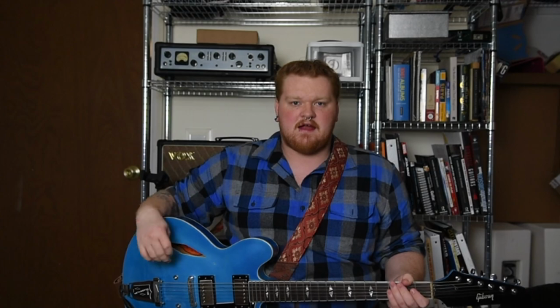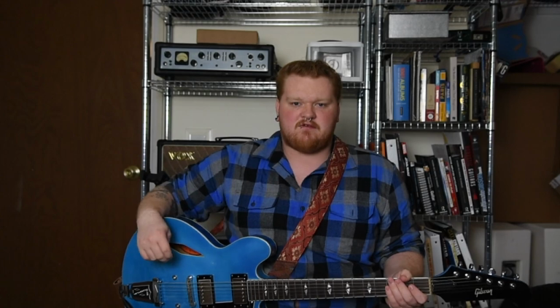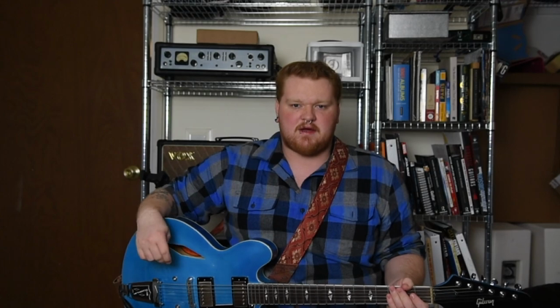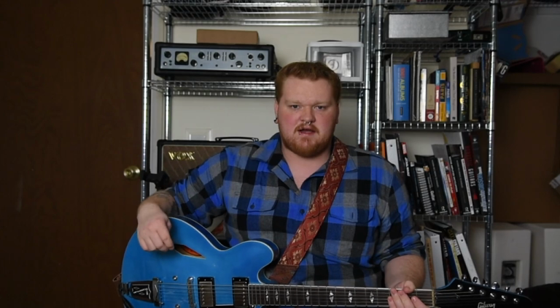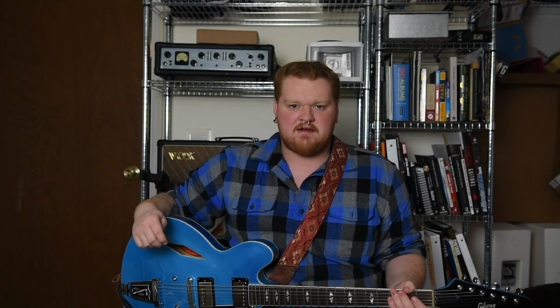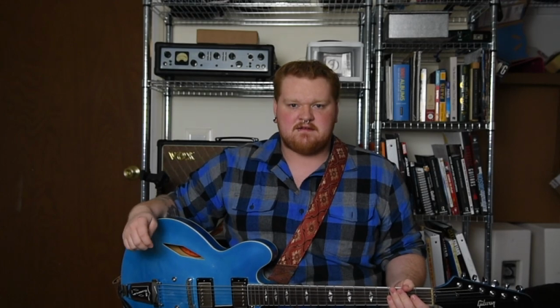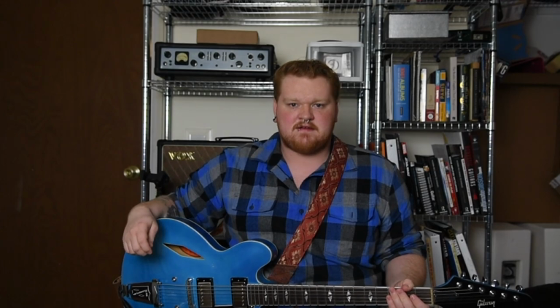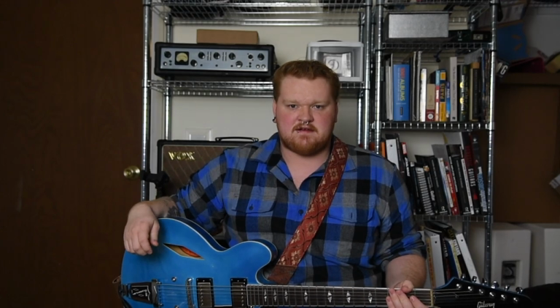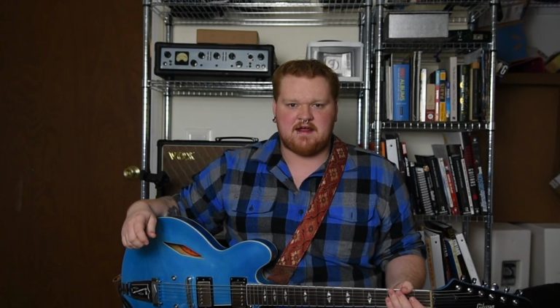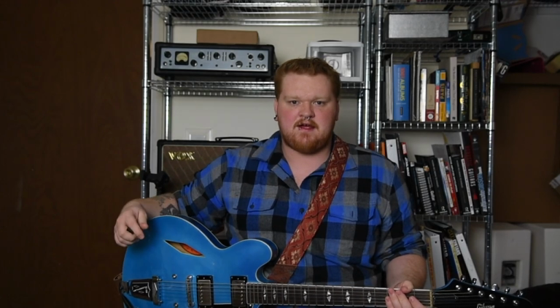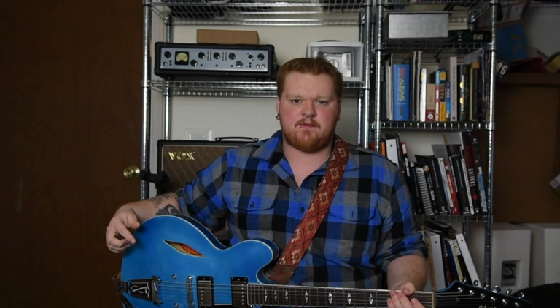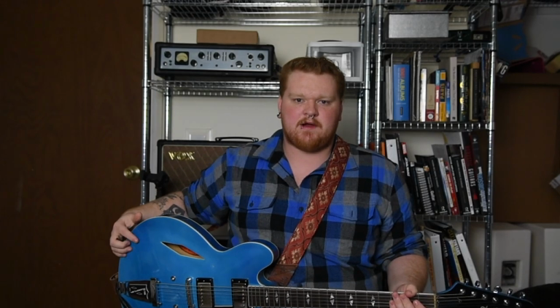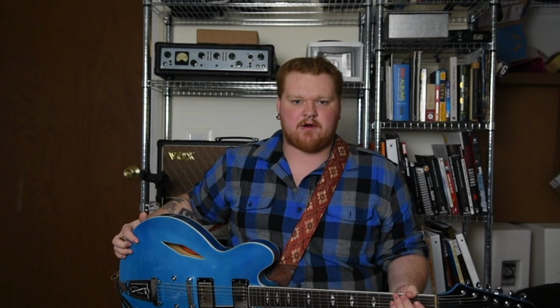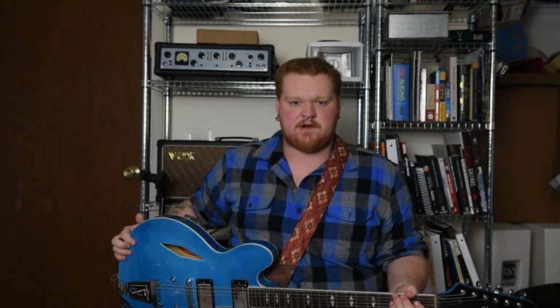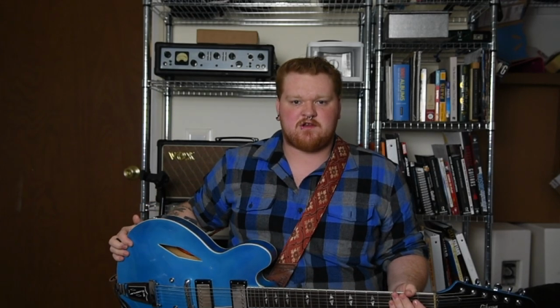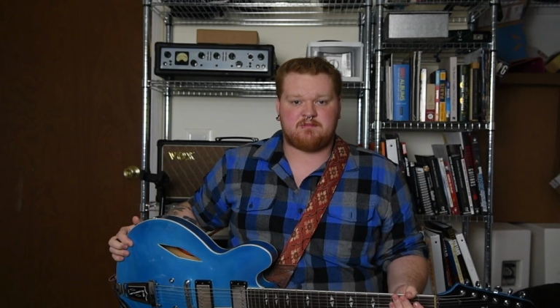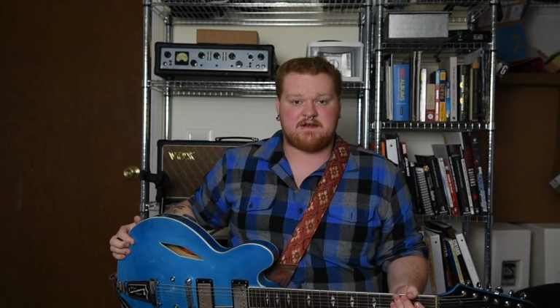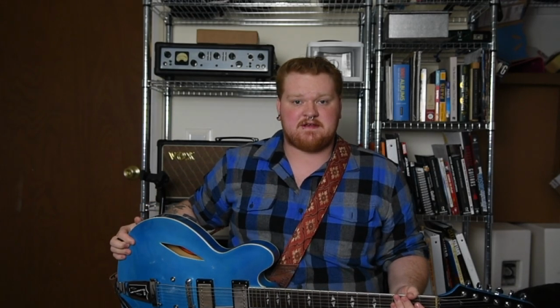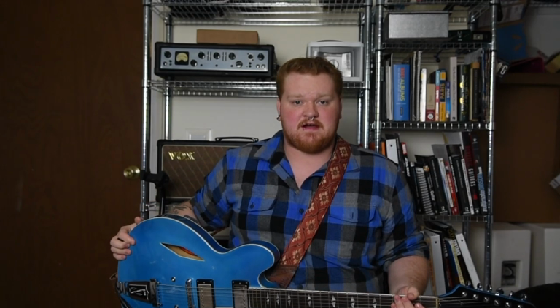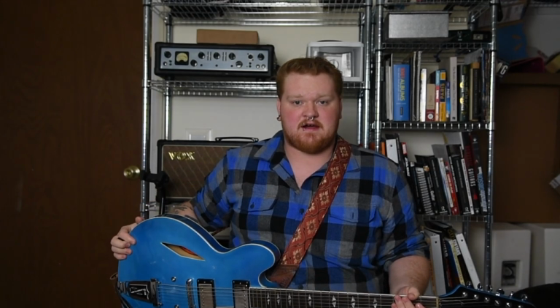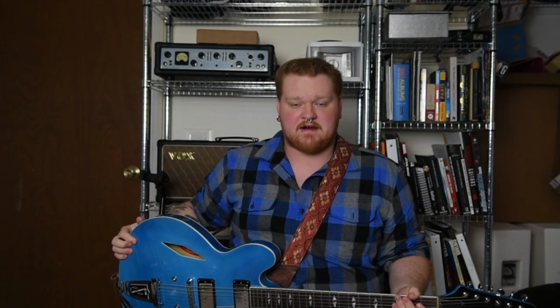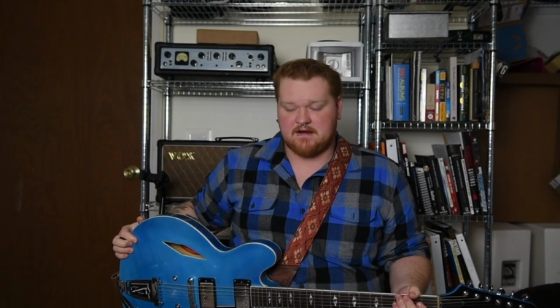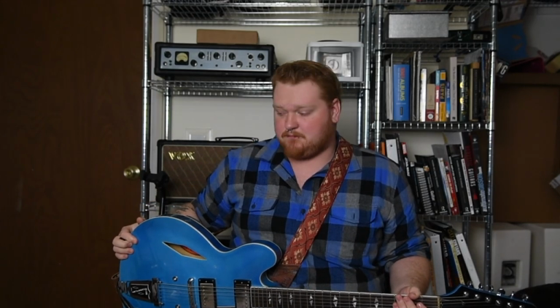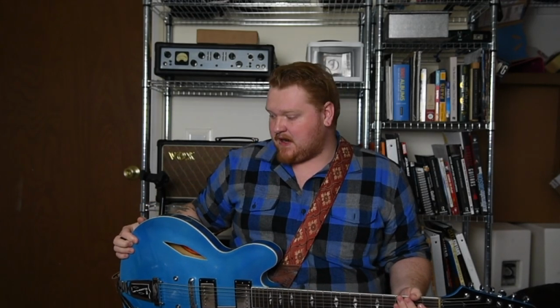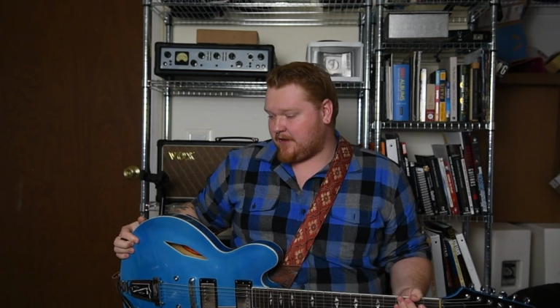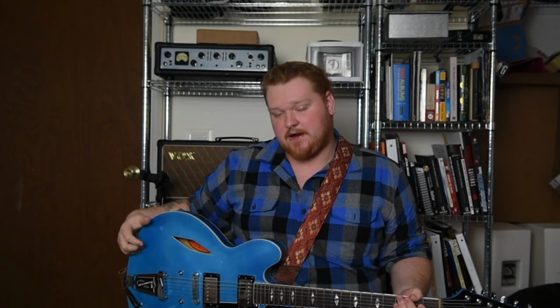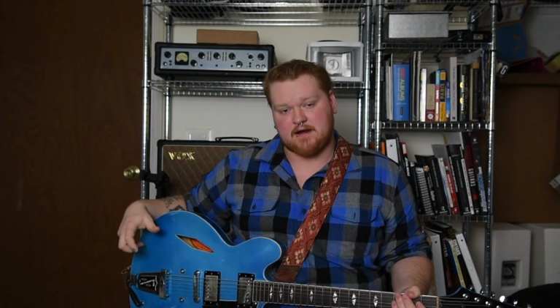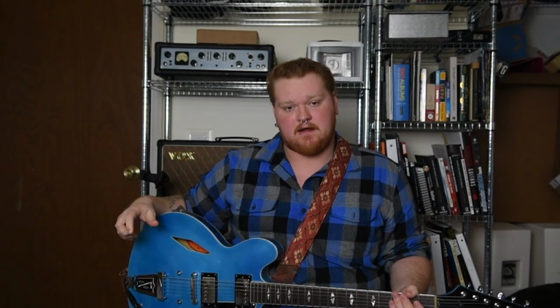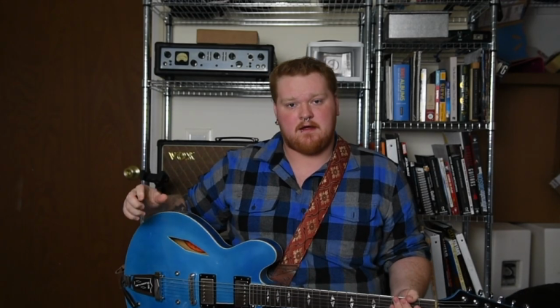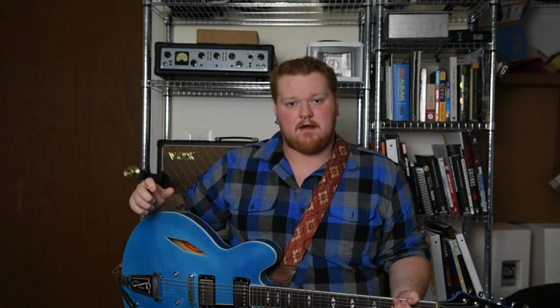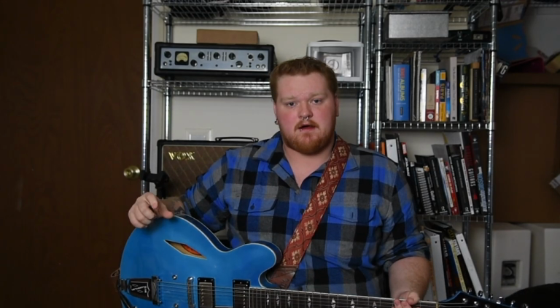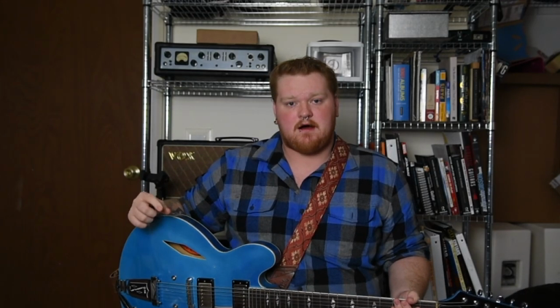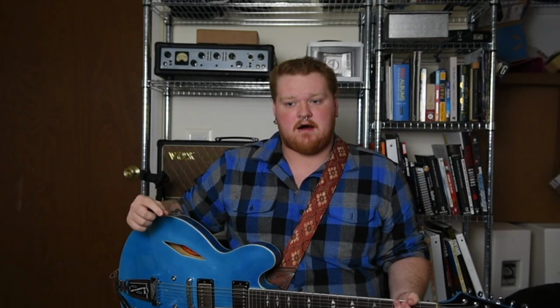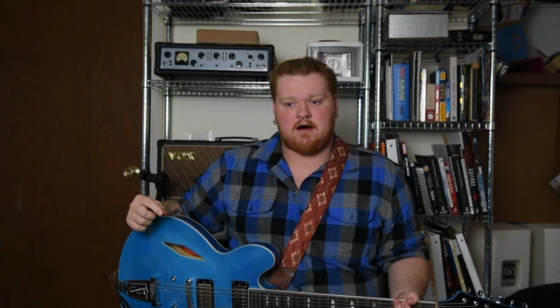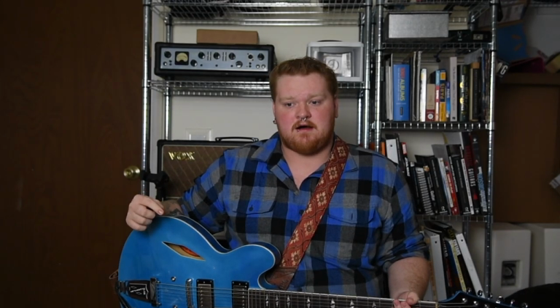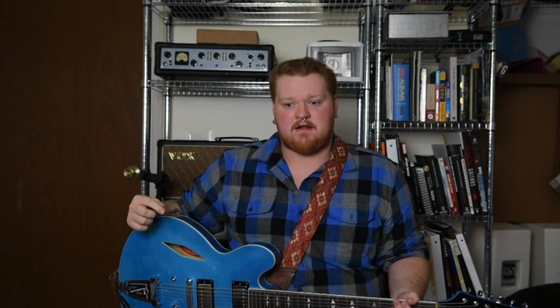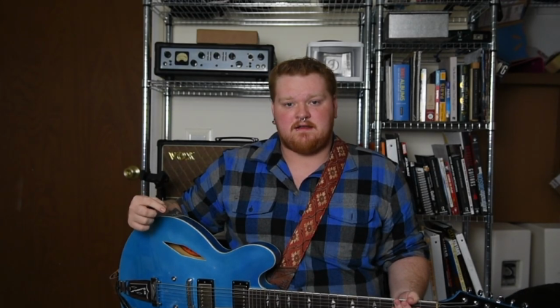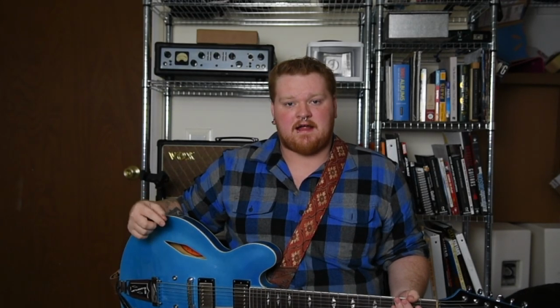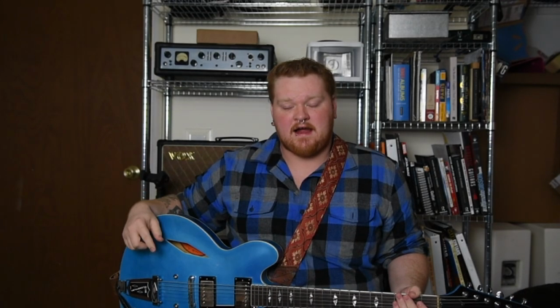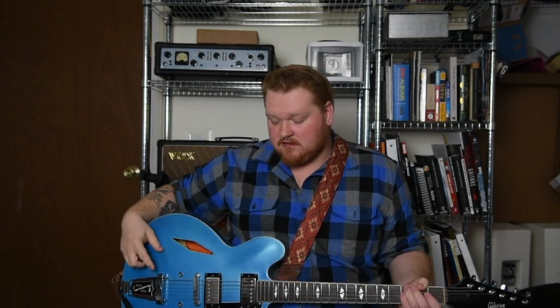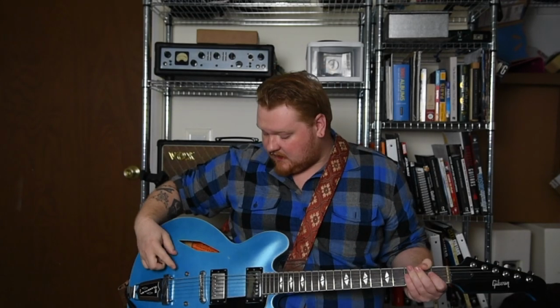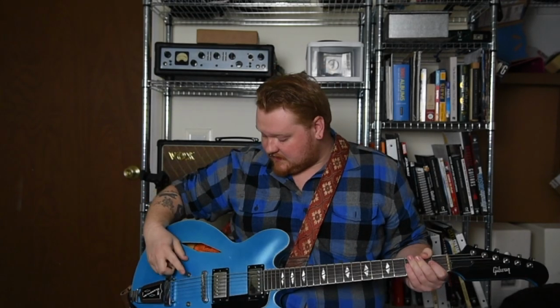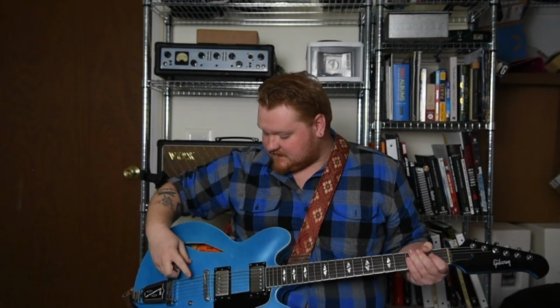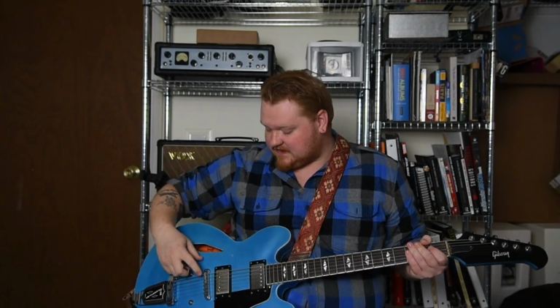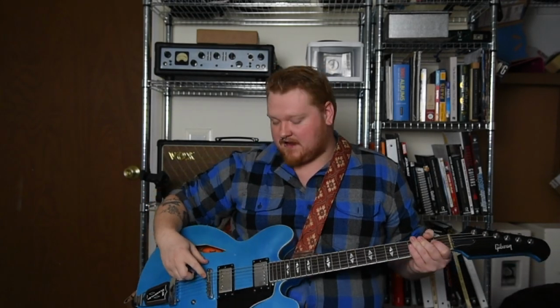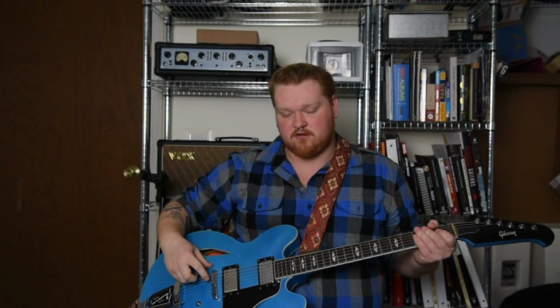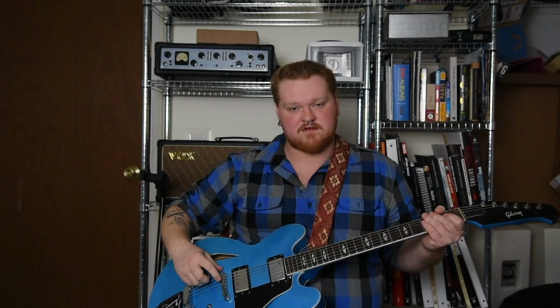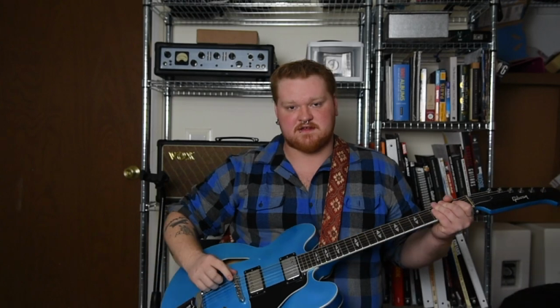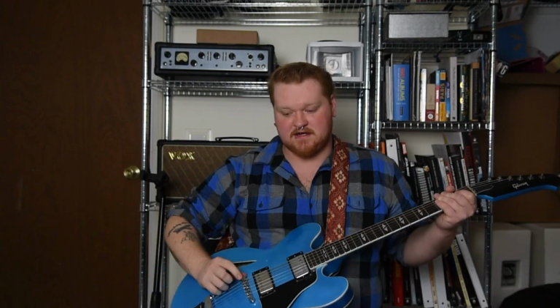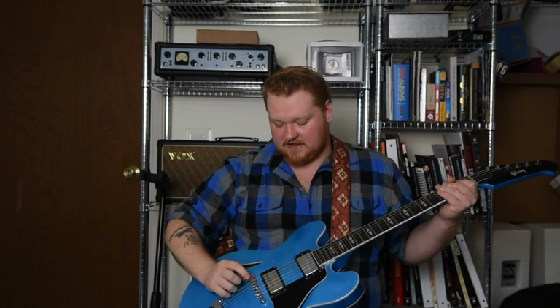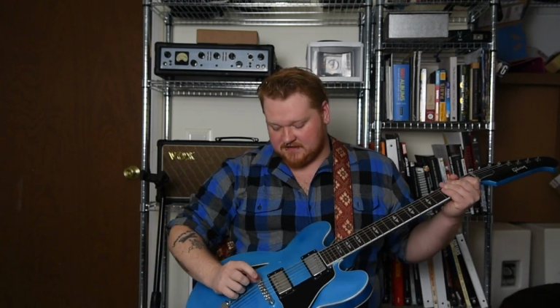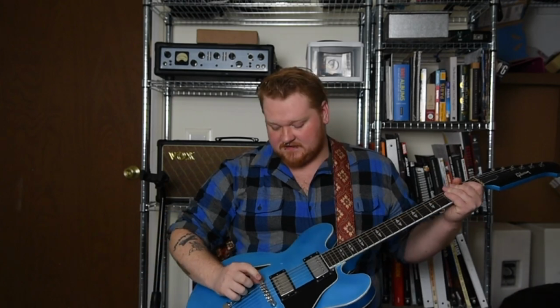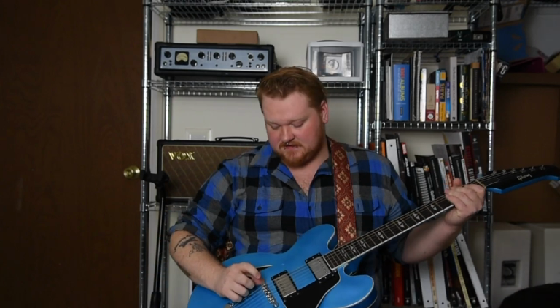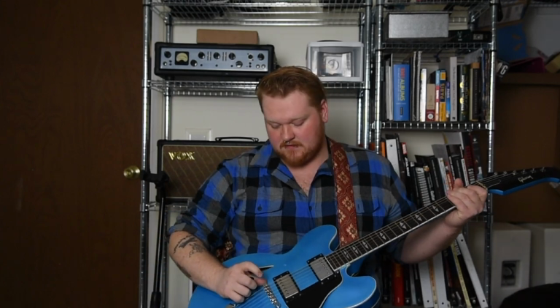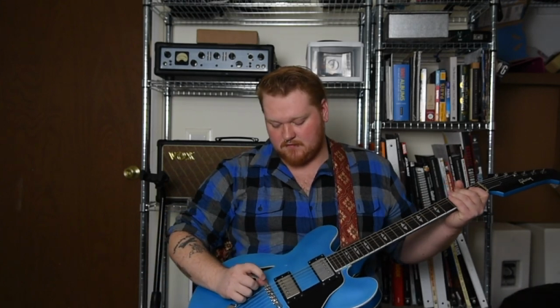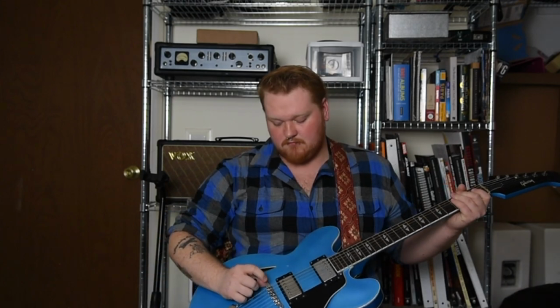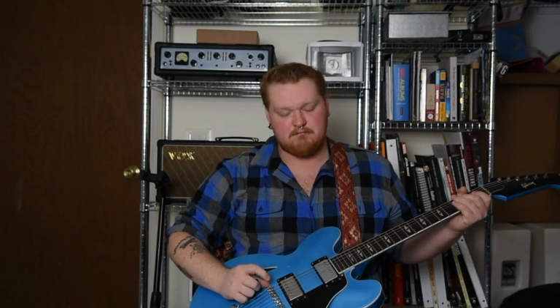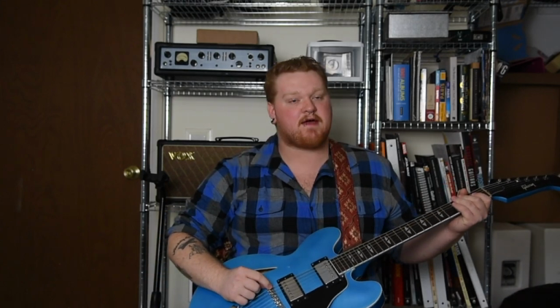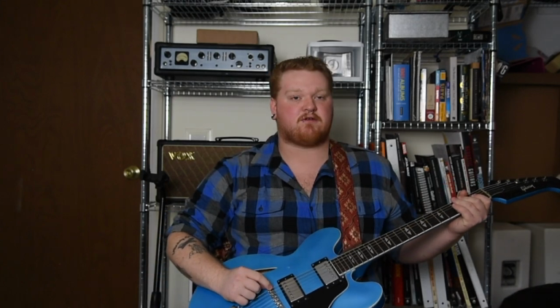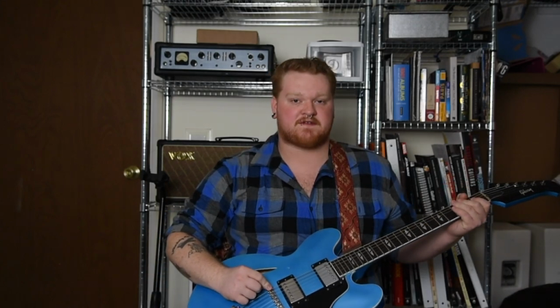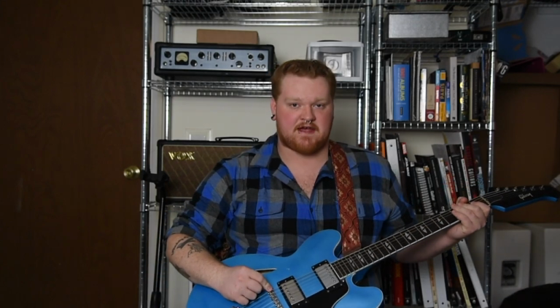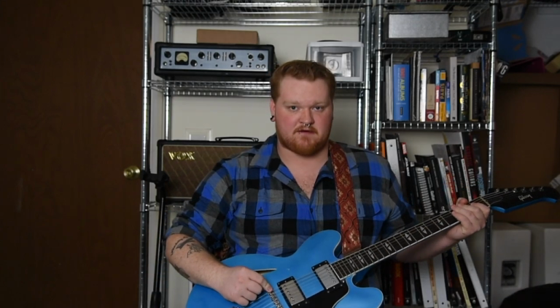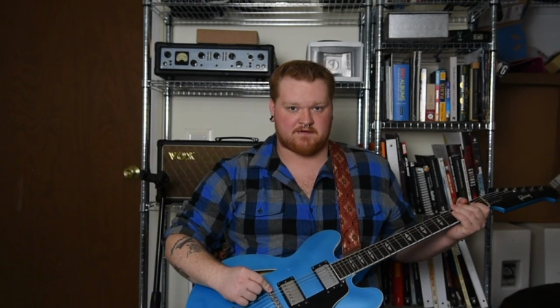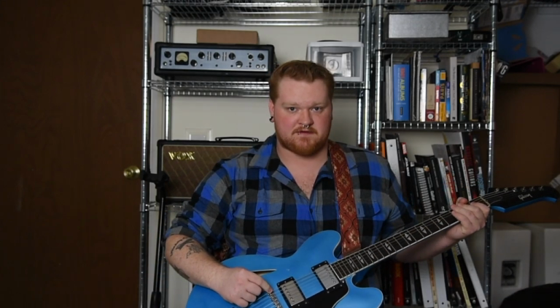Hey everybody, today we are going to be comparing nylon saddles against metal saddles.